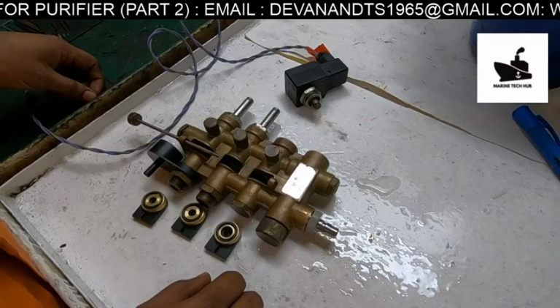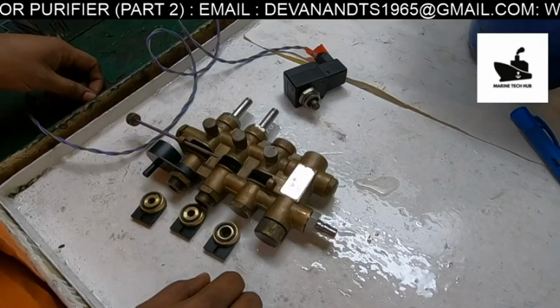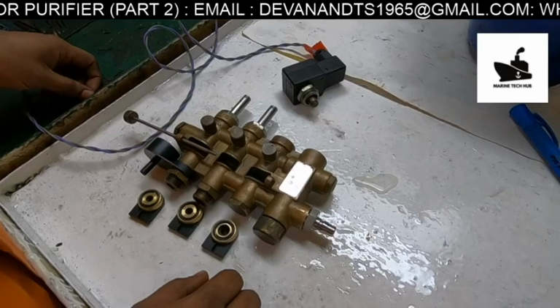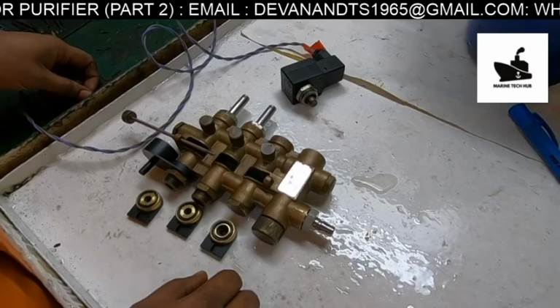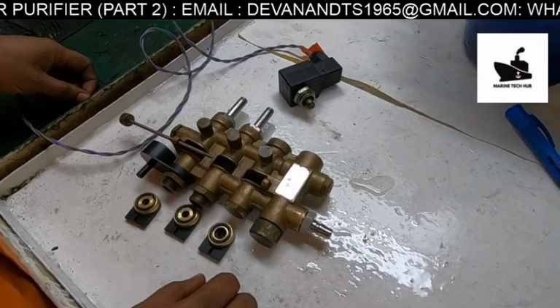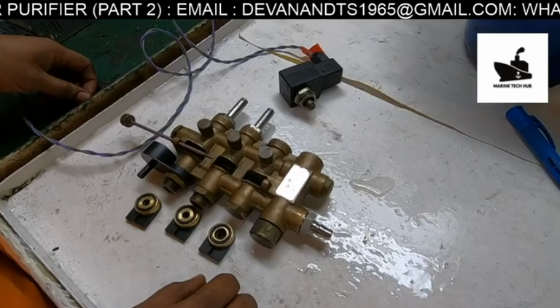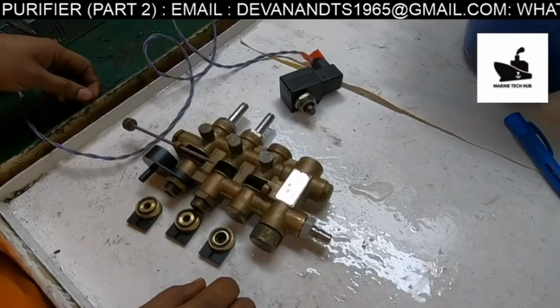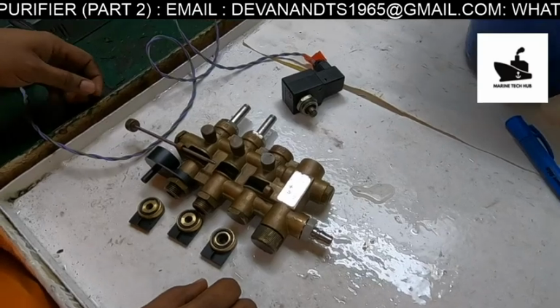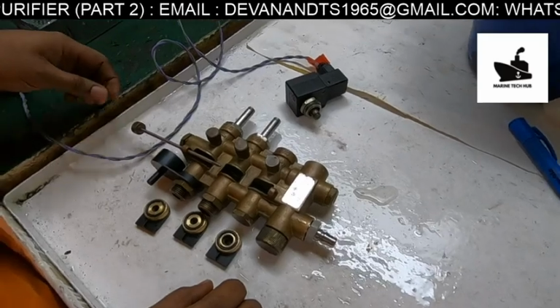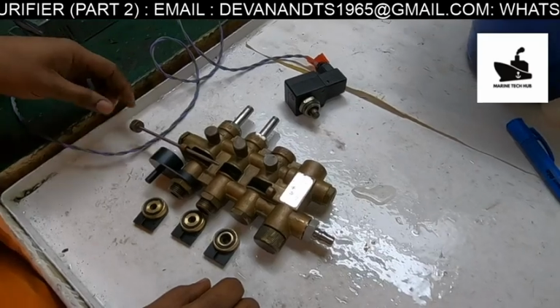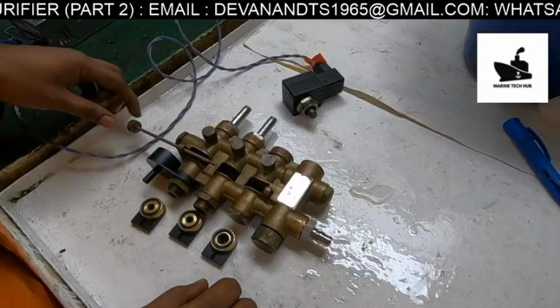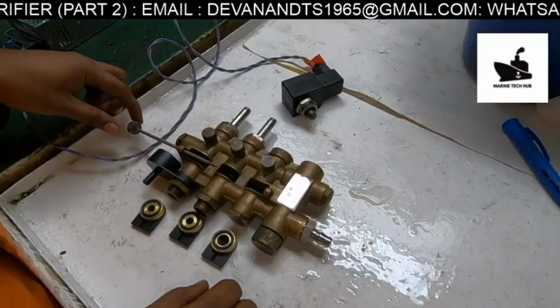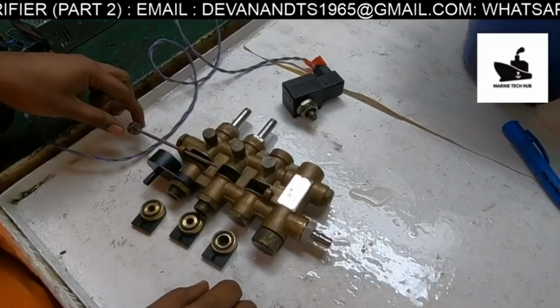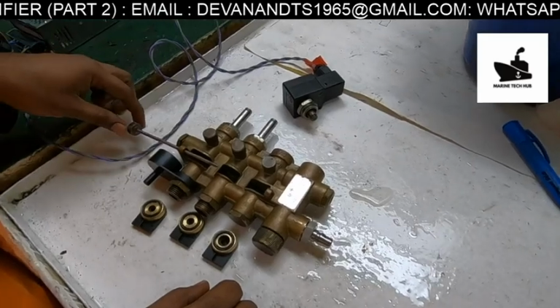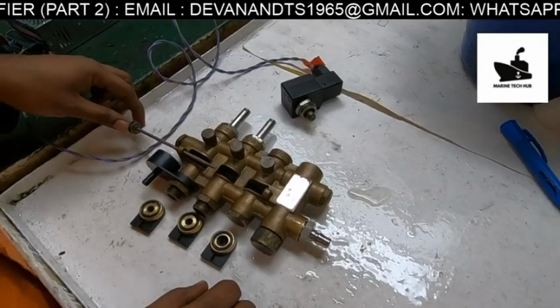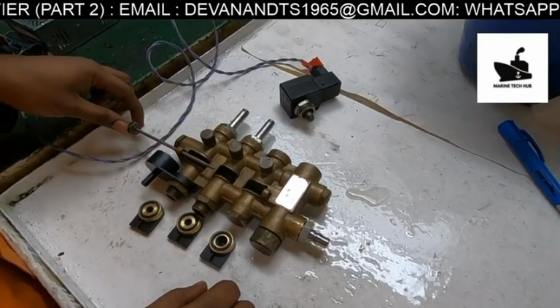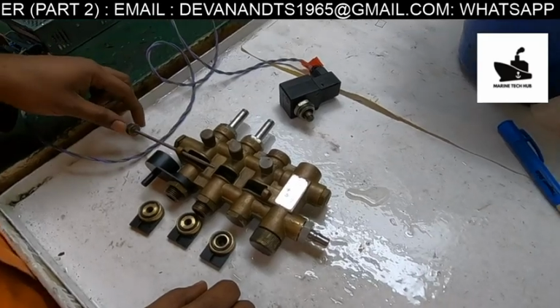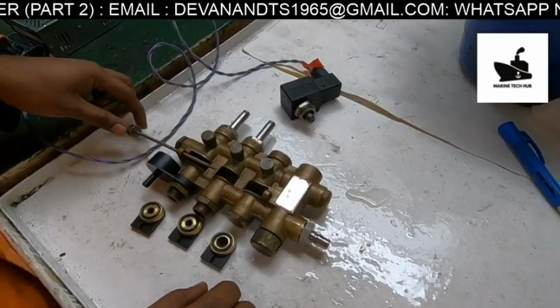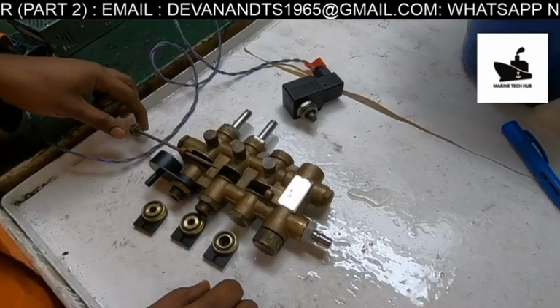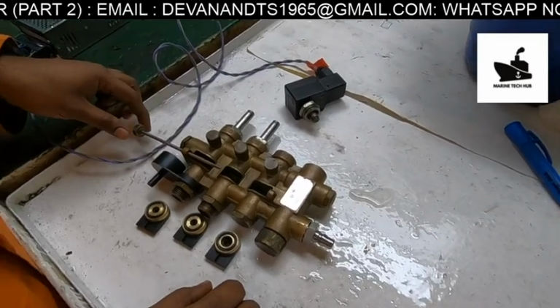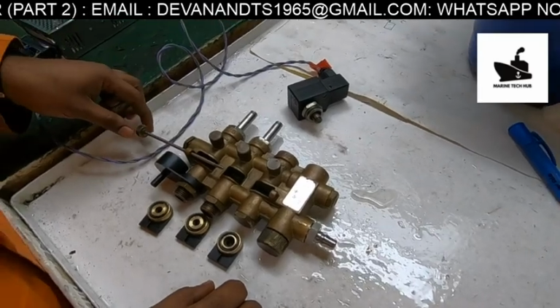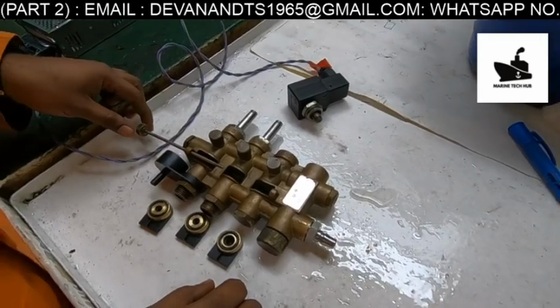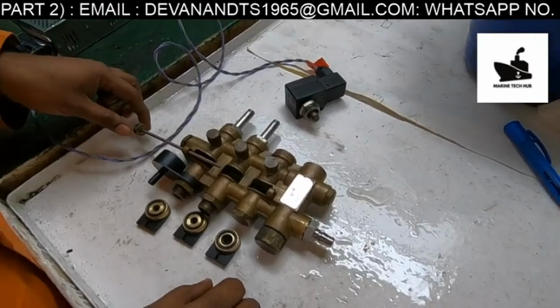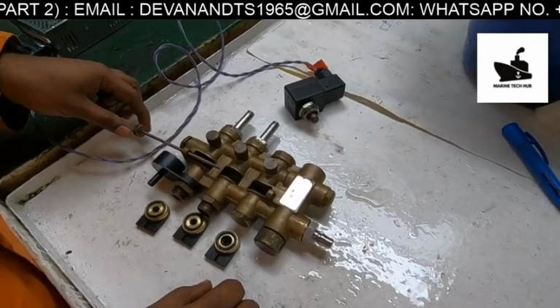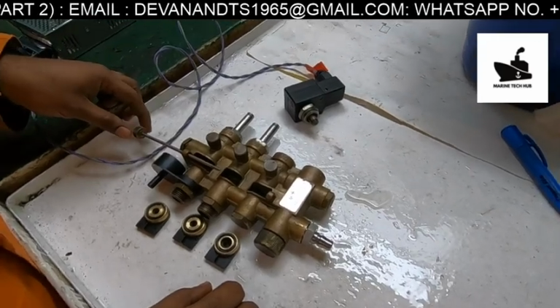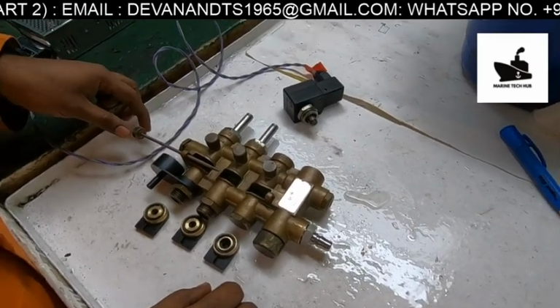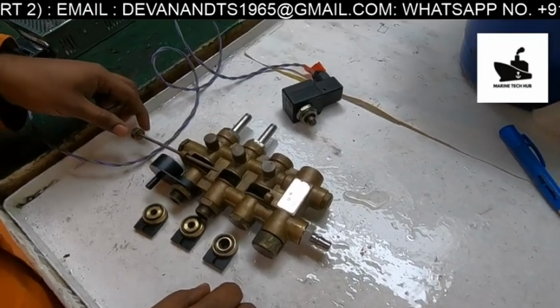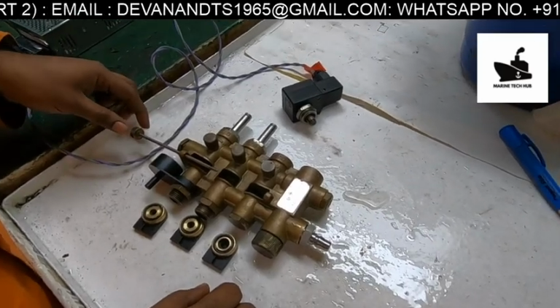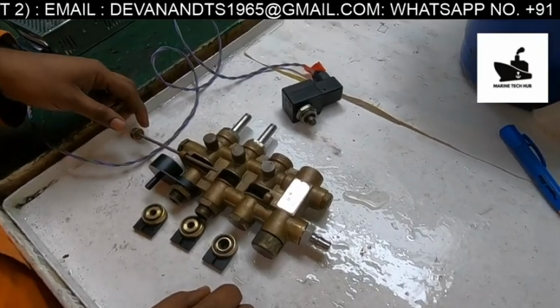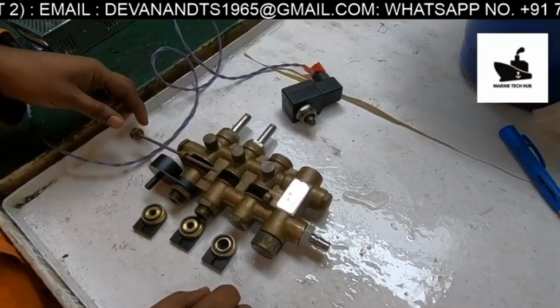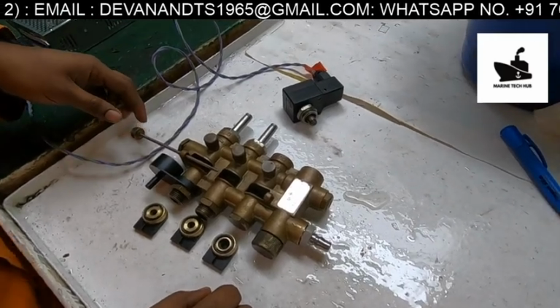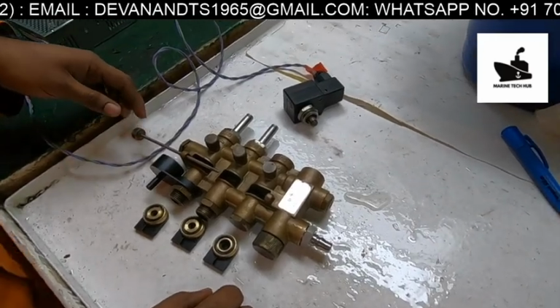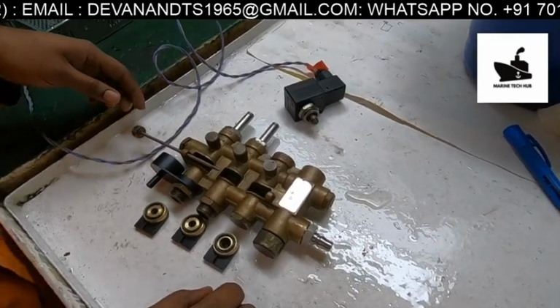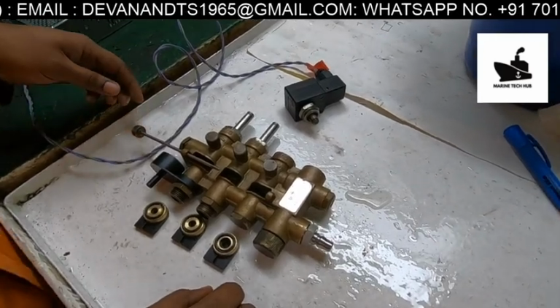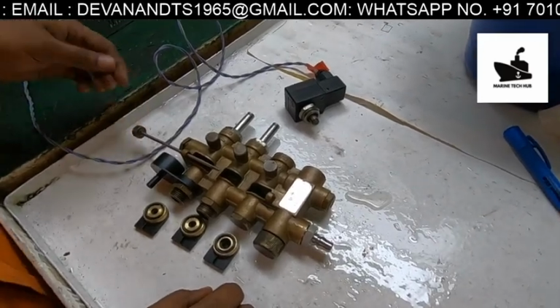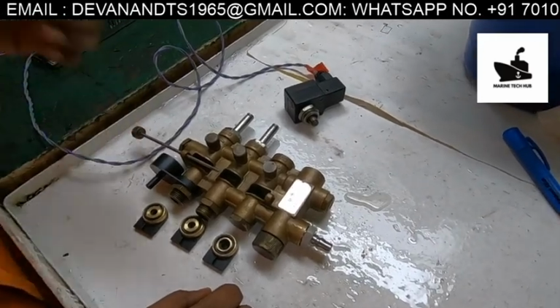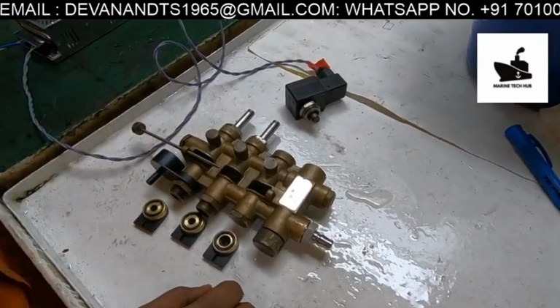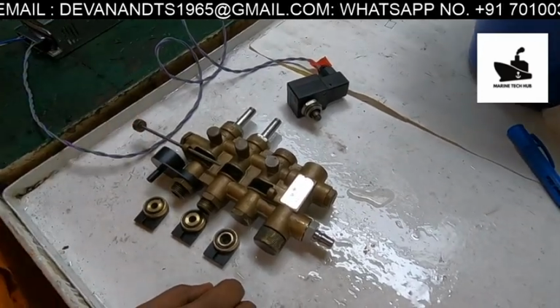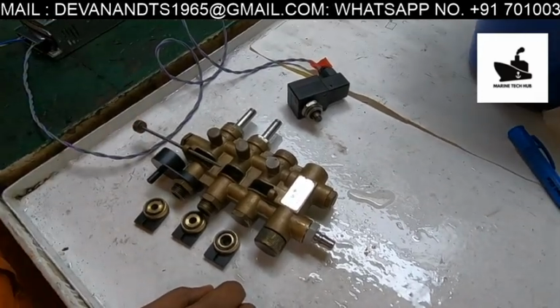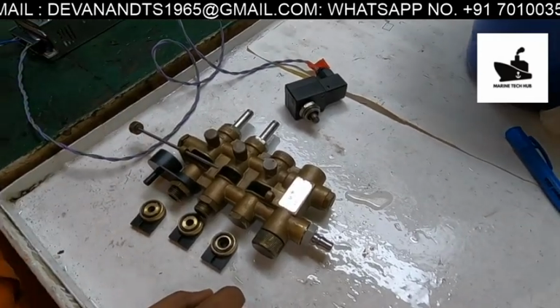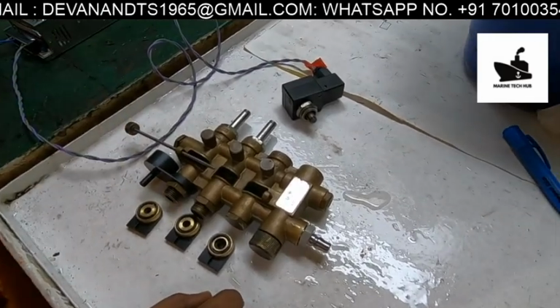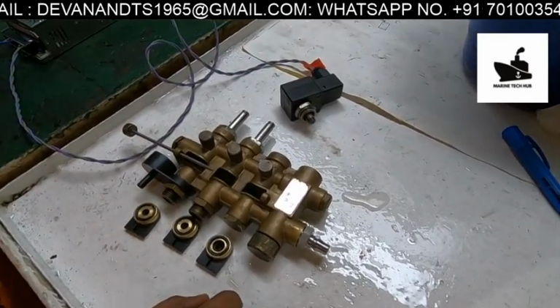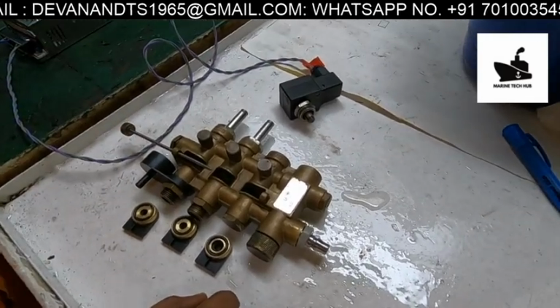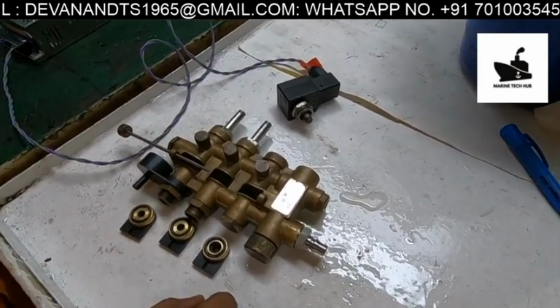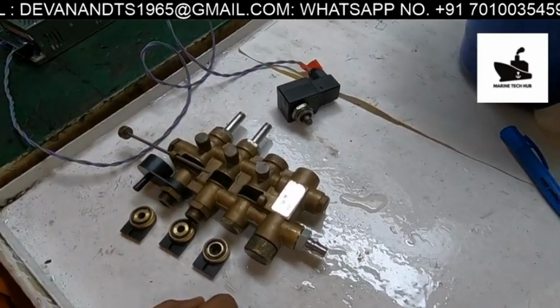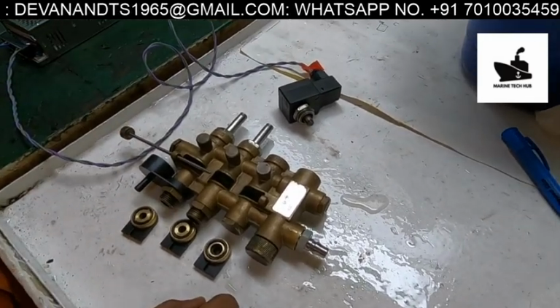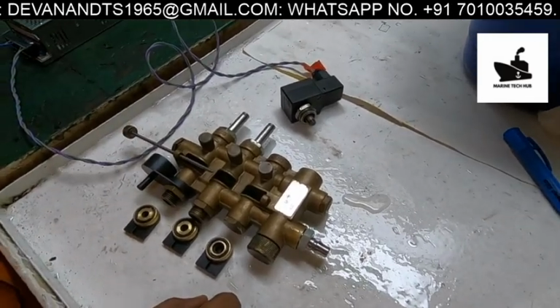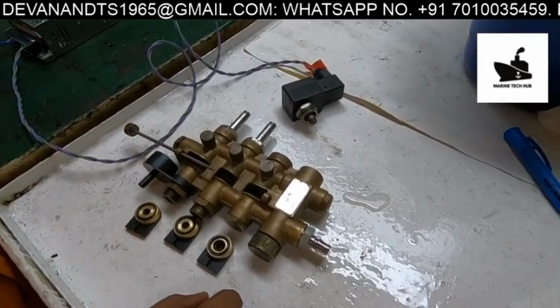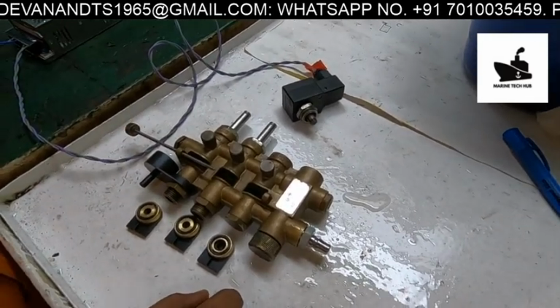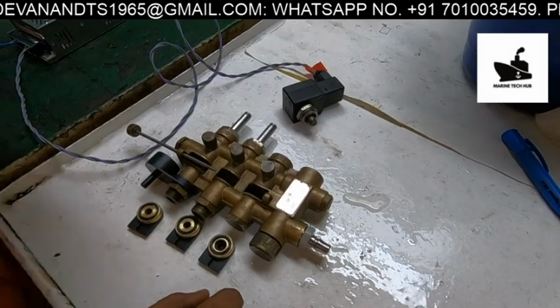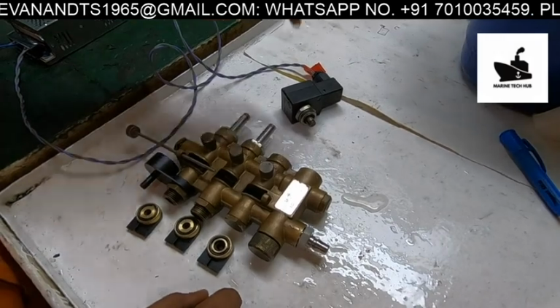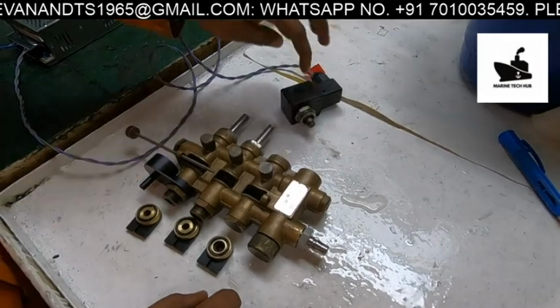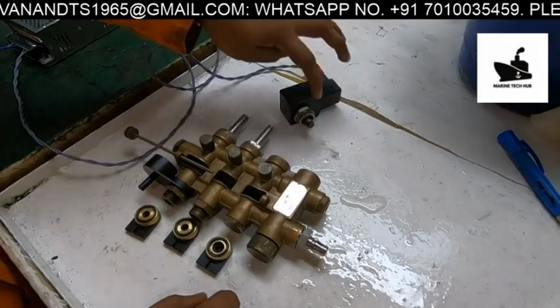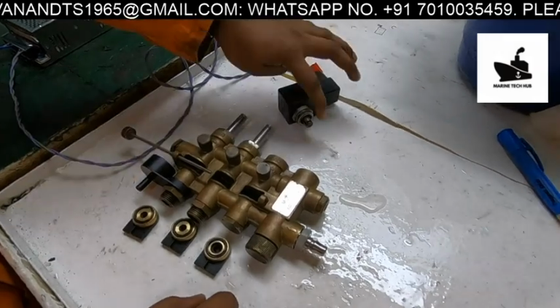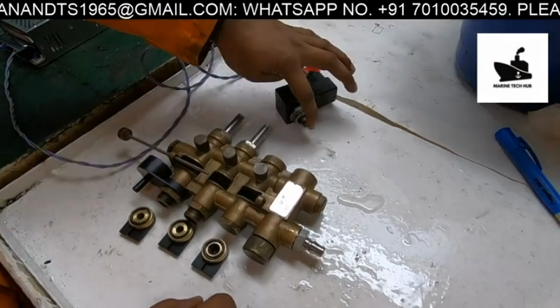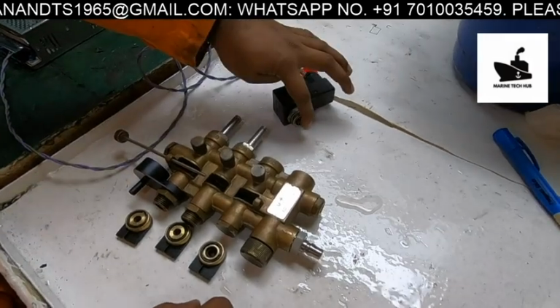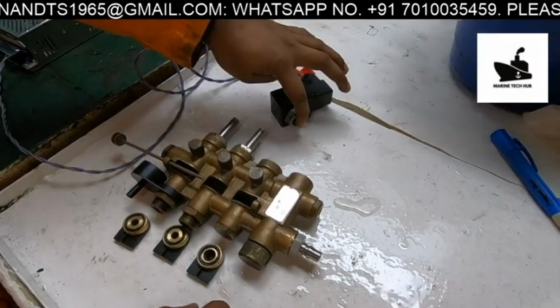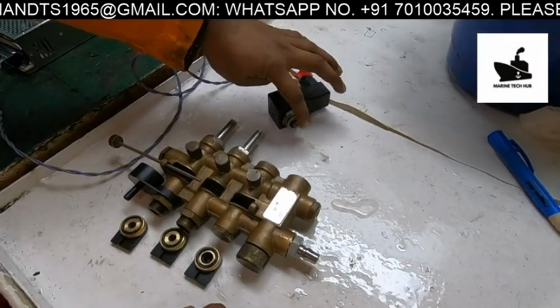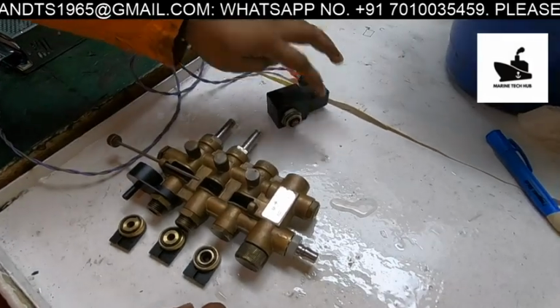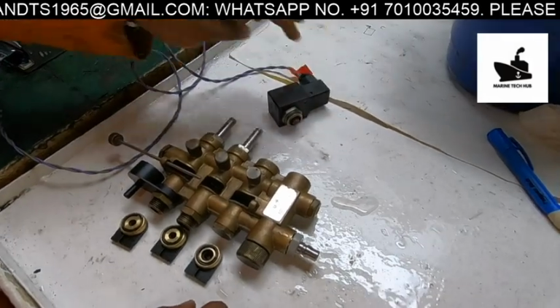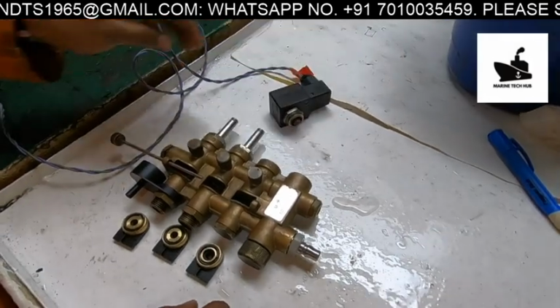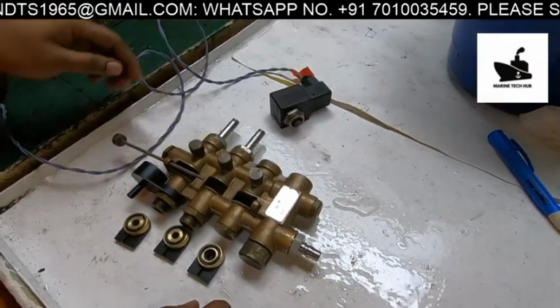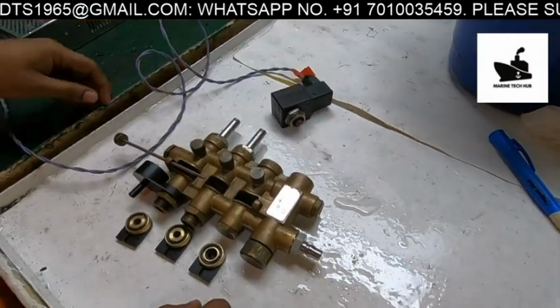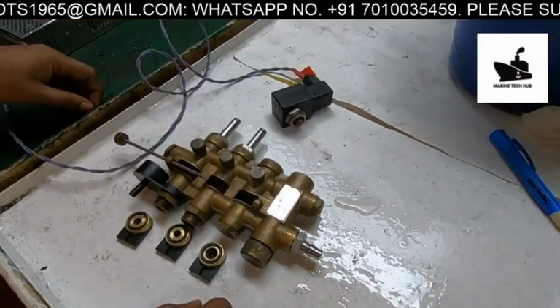Welcome to Marine Tech Hub. Today I would like to explain about the purifier.